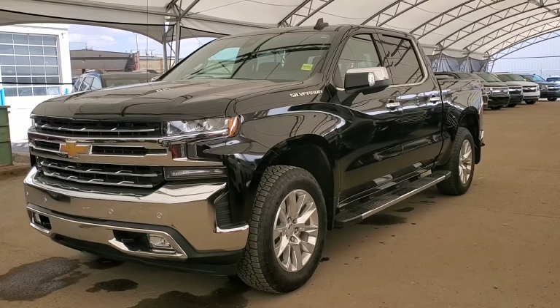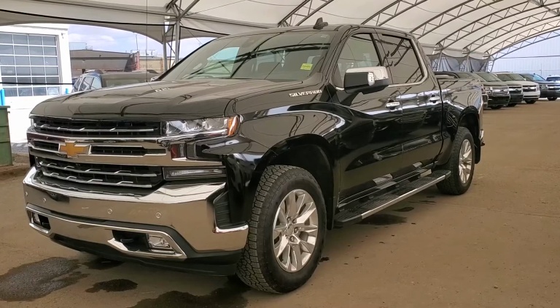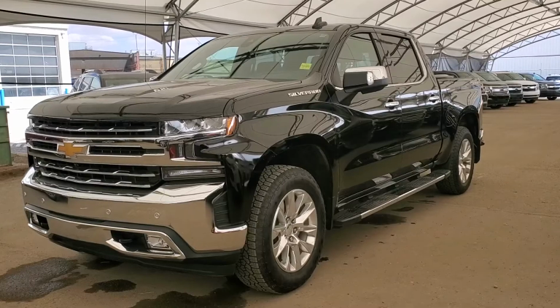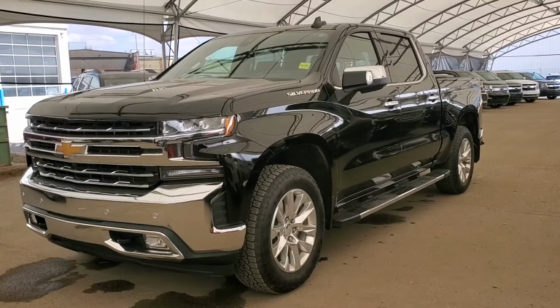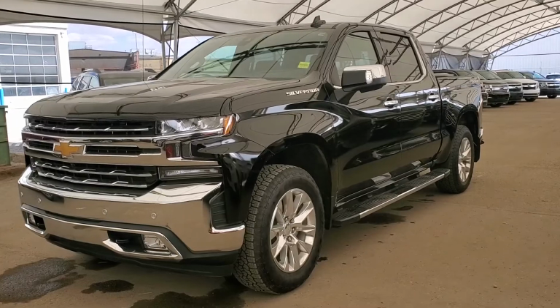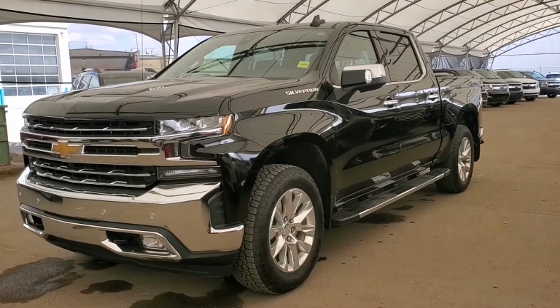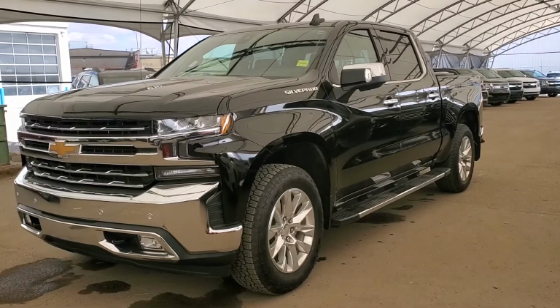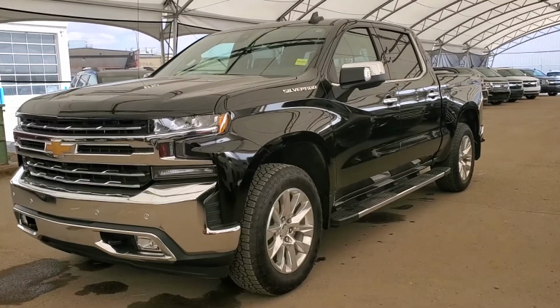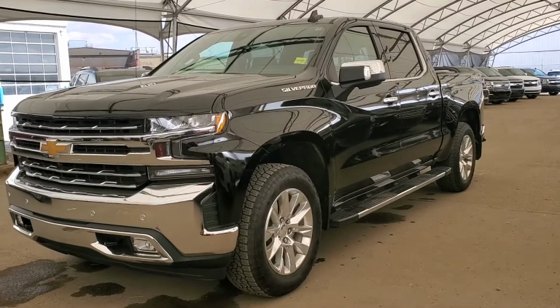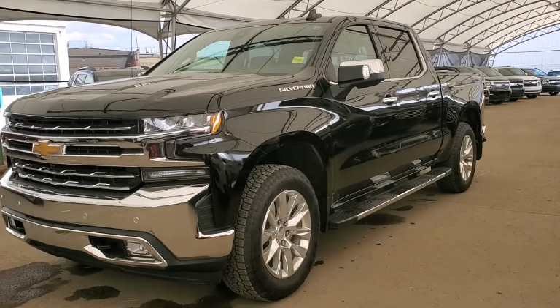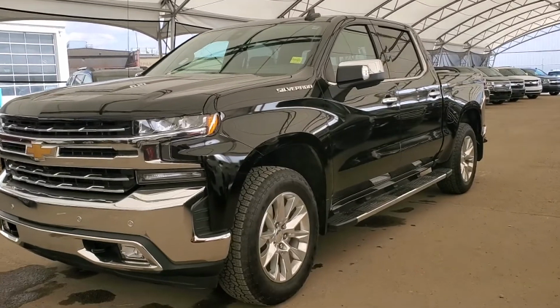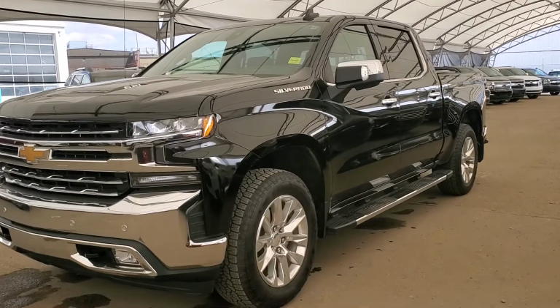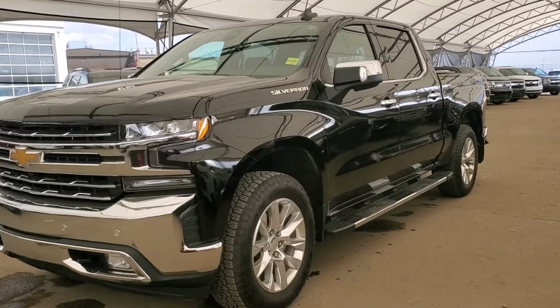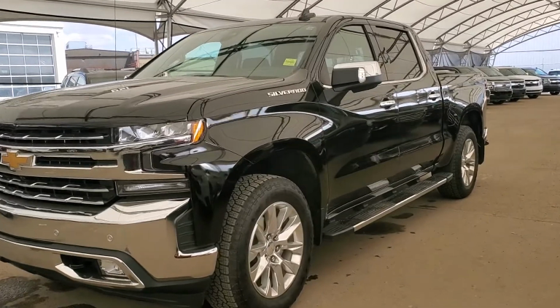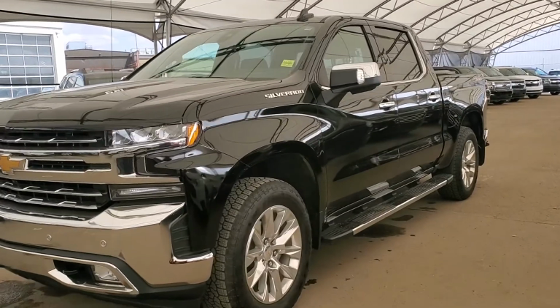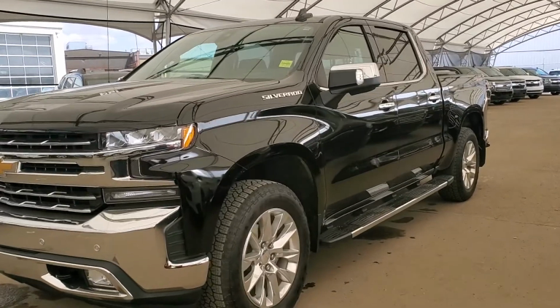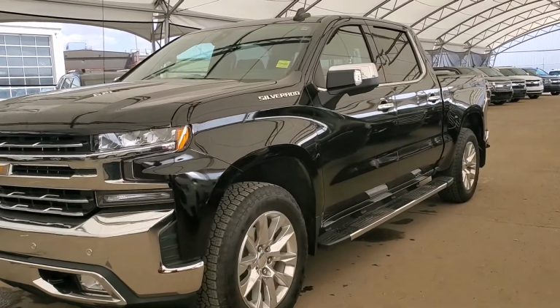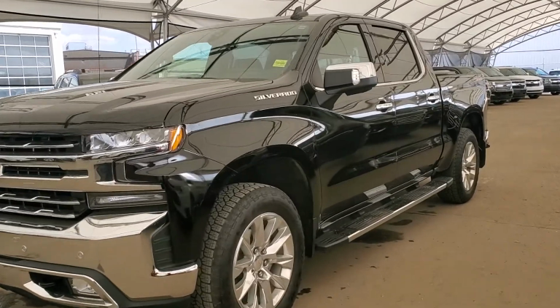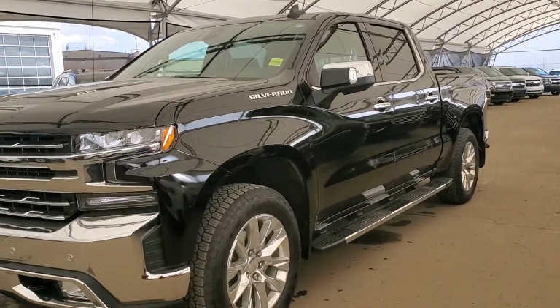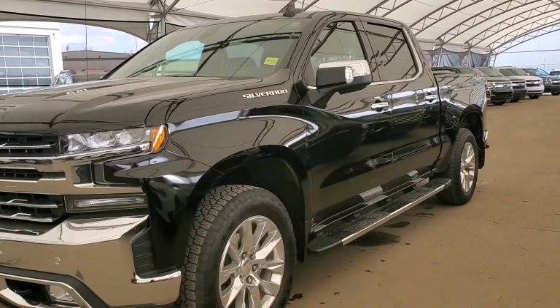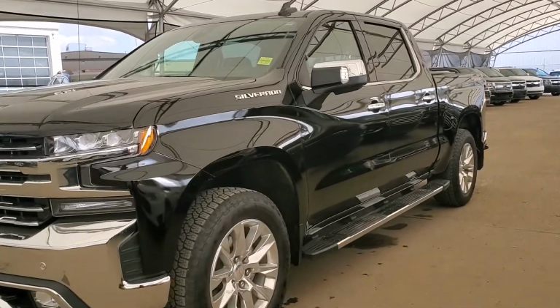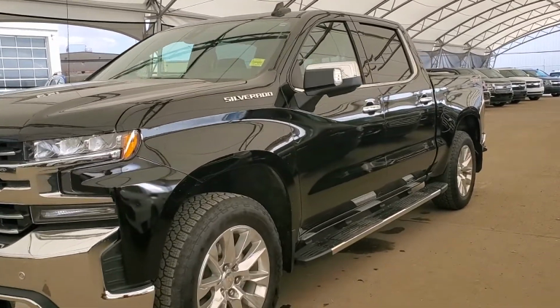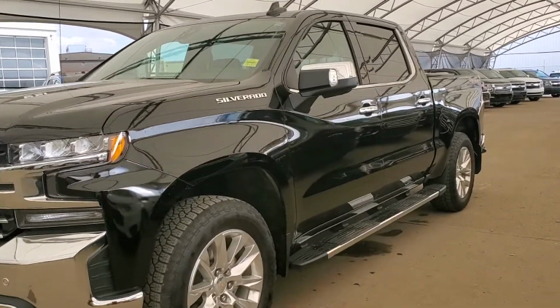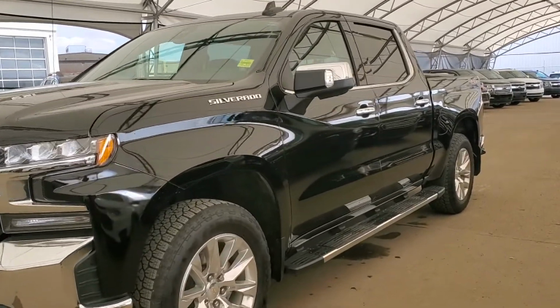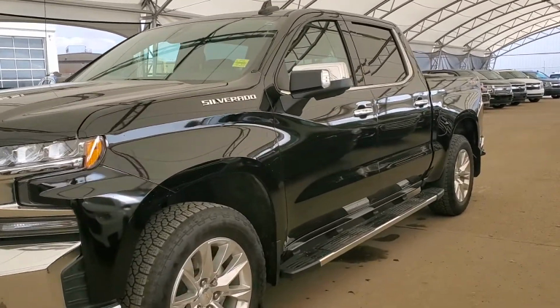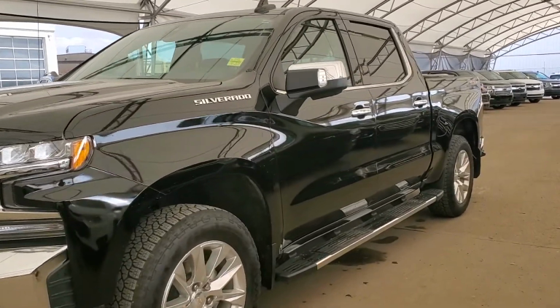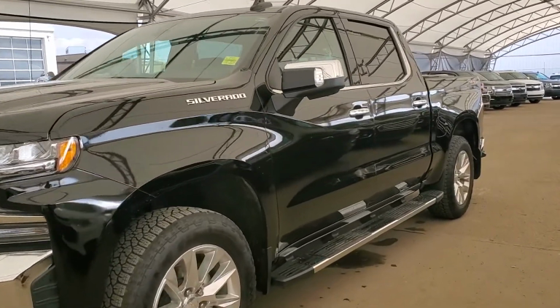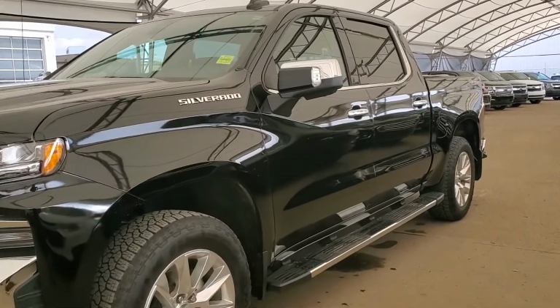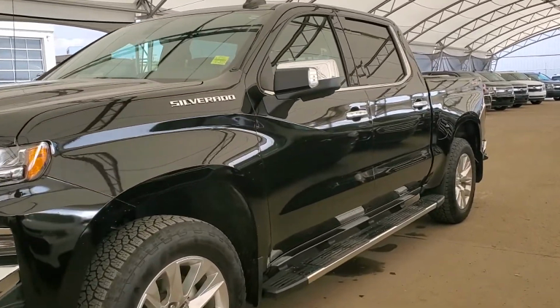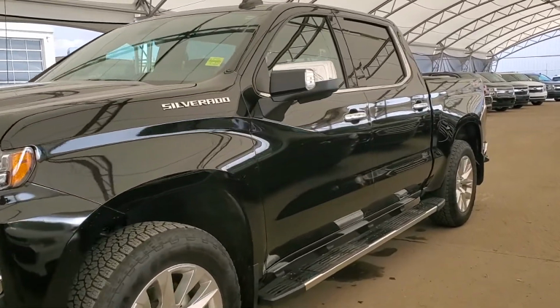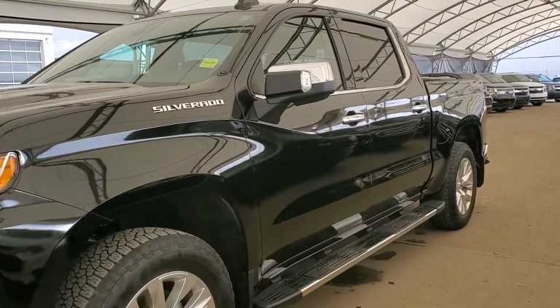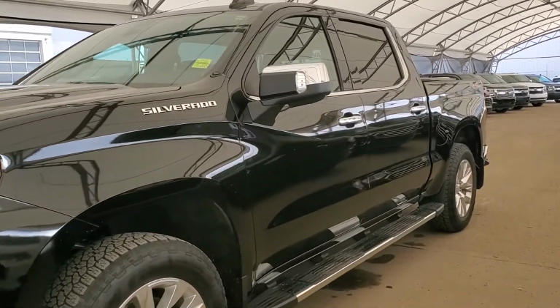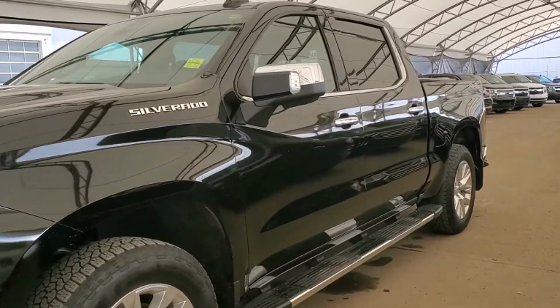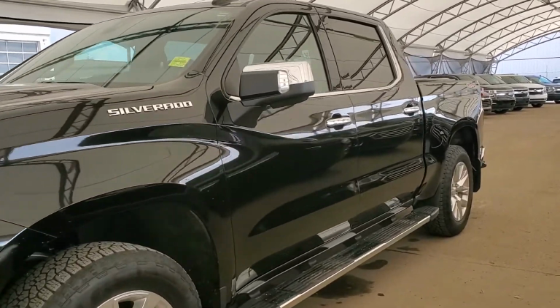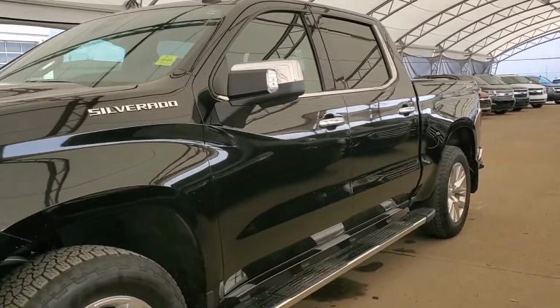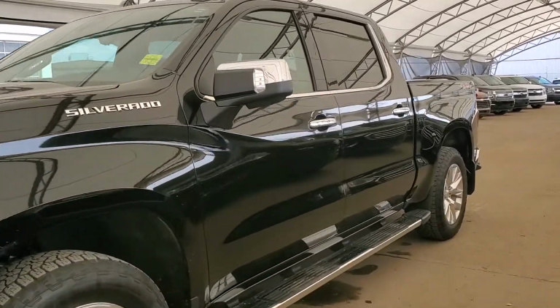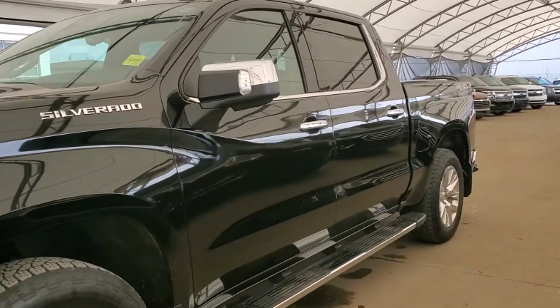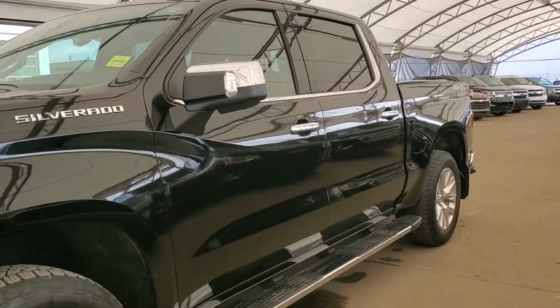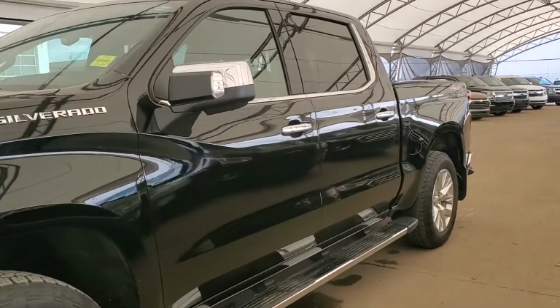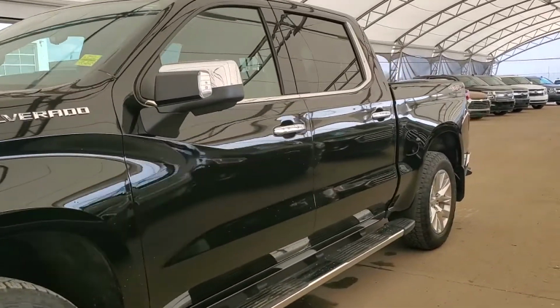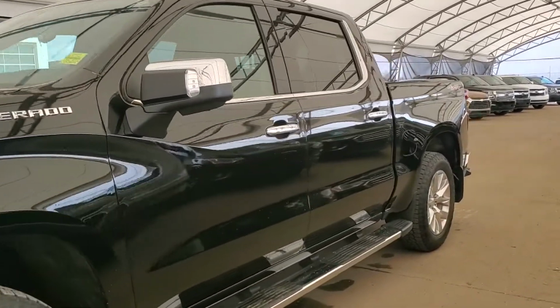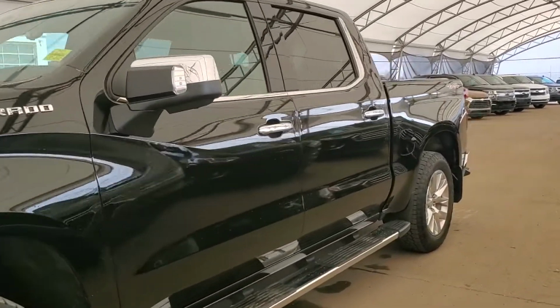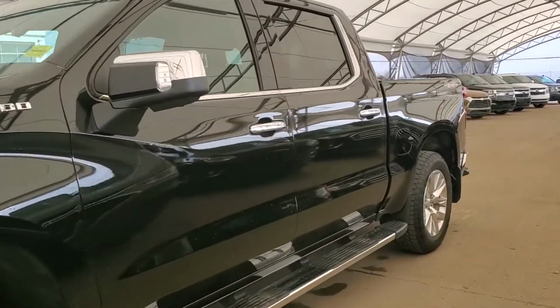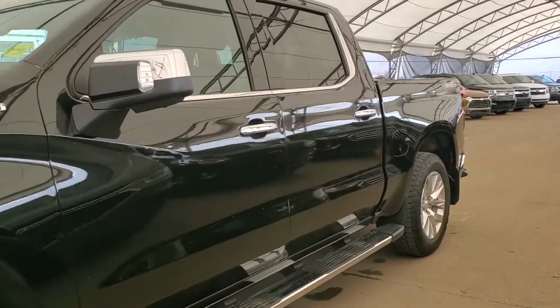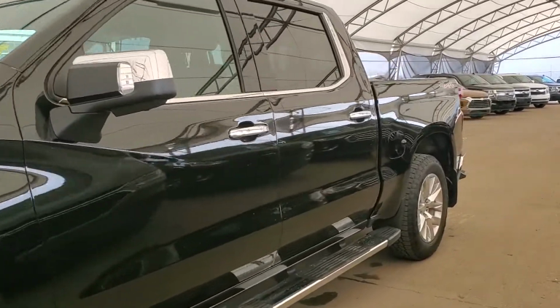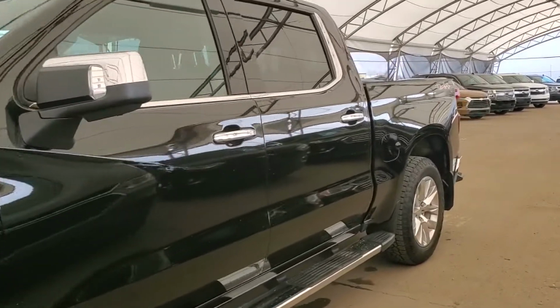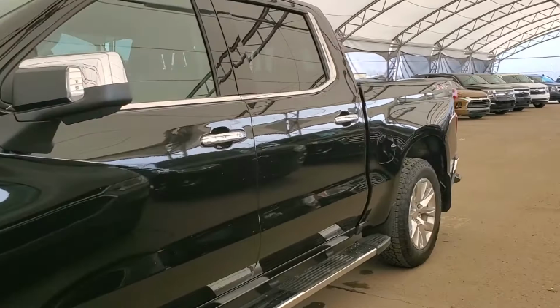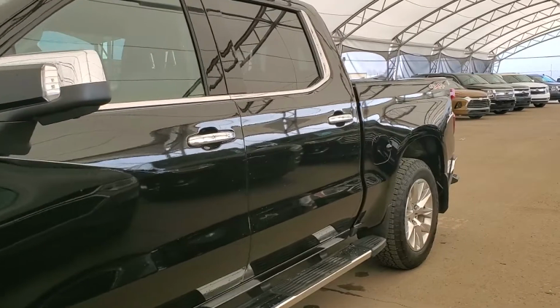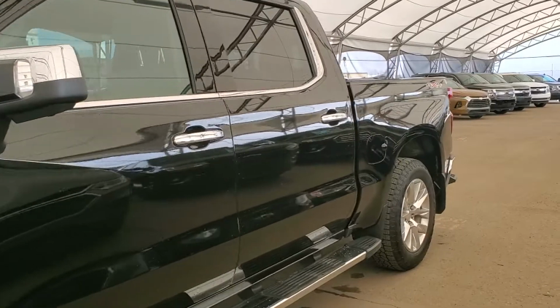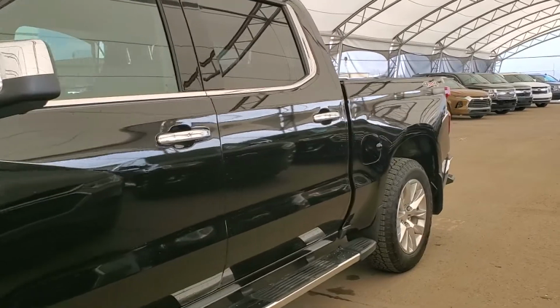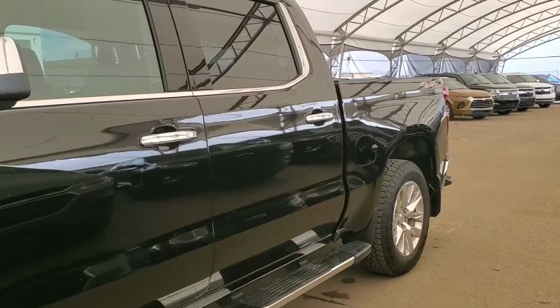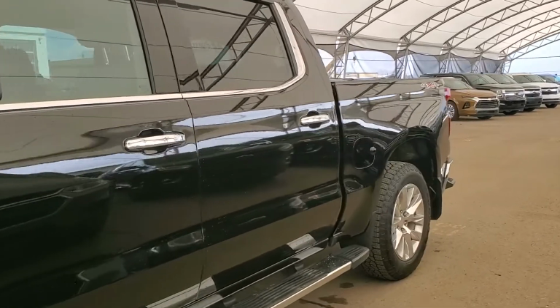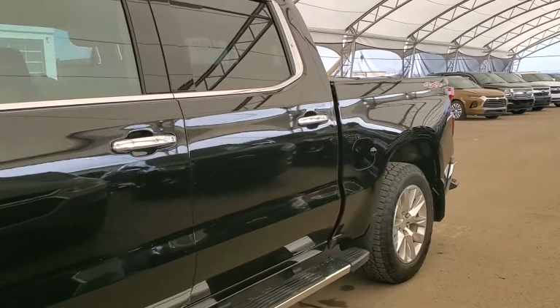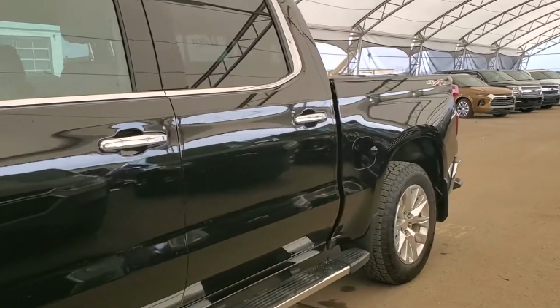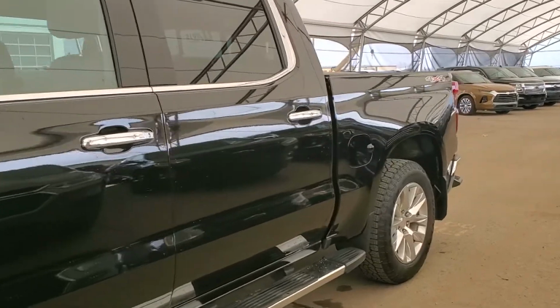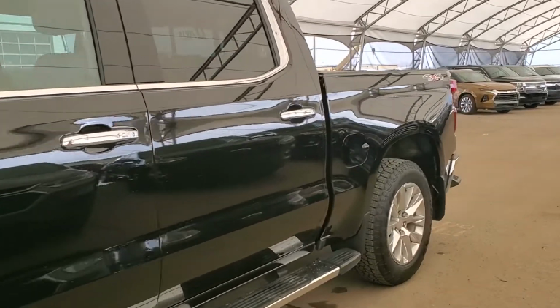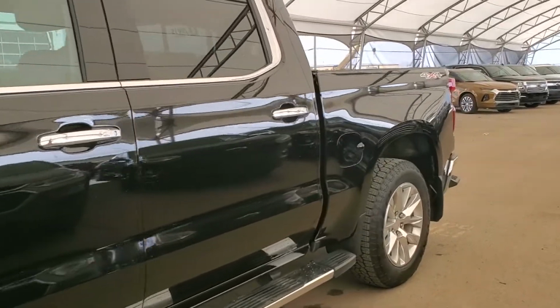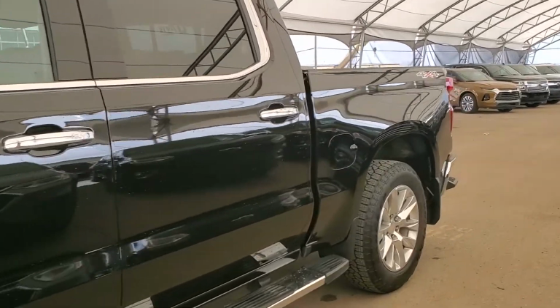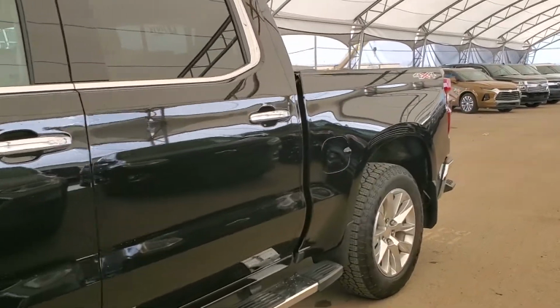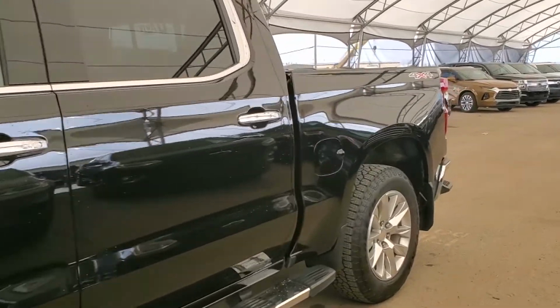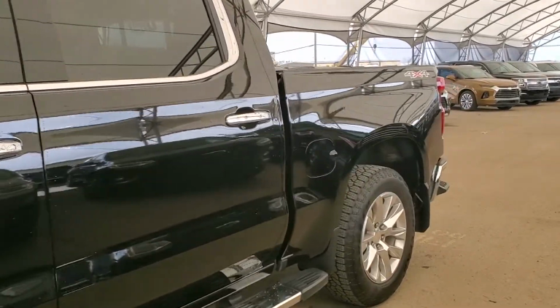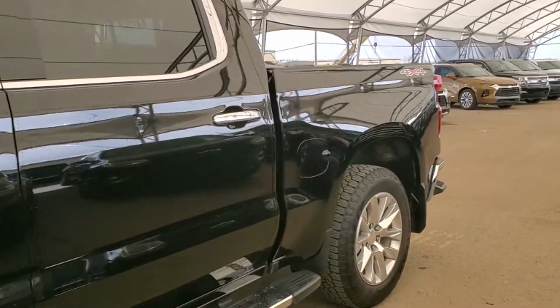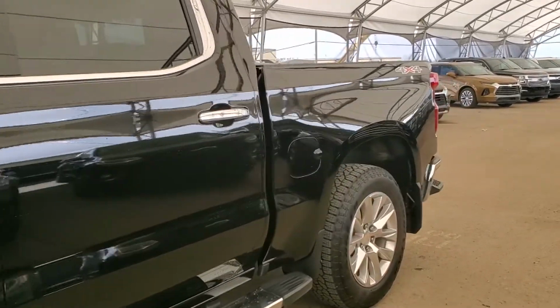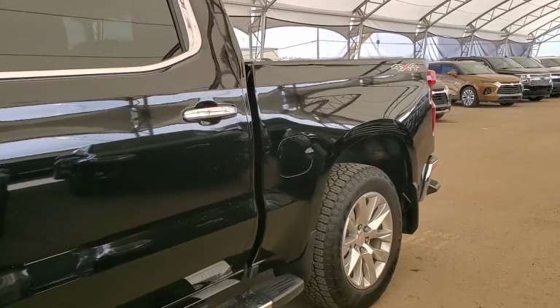Welcome to Davis Chevrolet. This is a brand new 2020 Chevy Silverado 1500 LTZ in black.